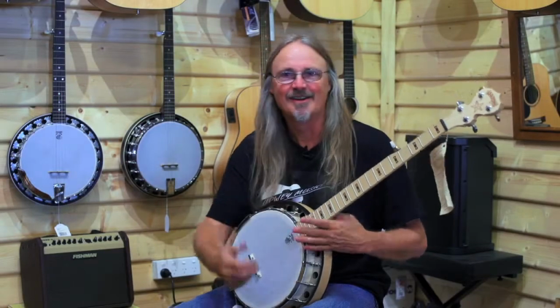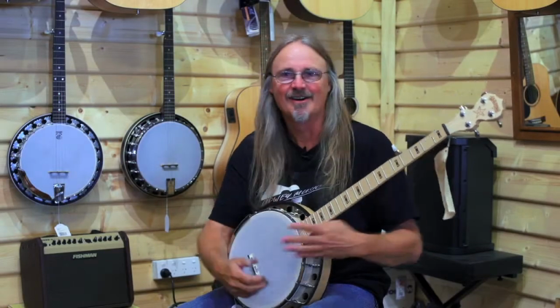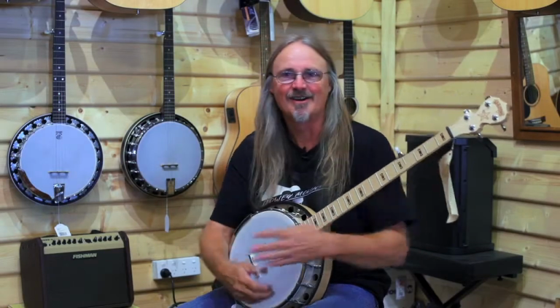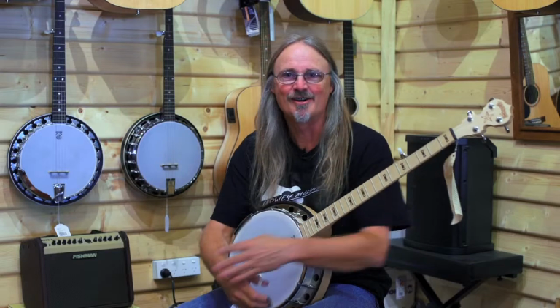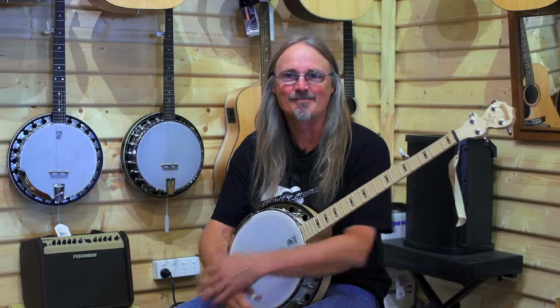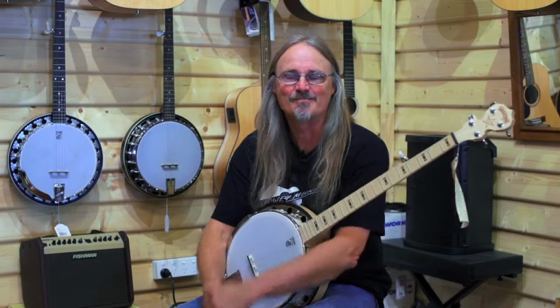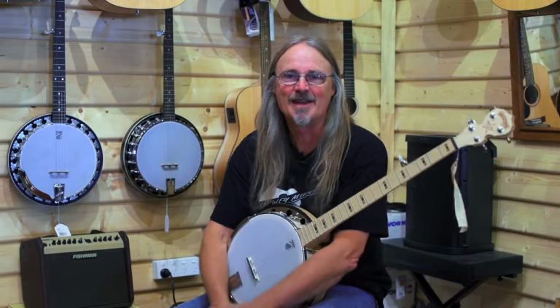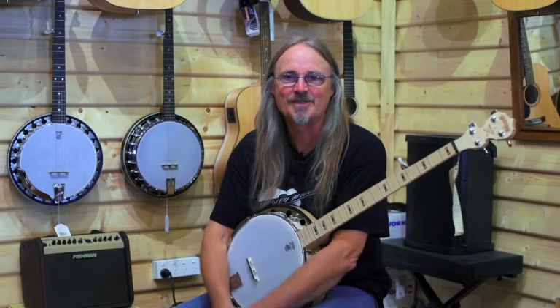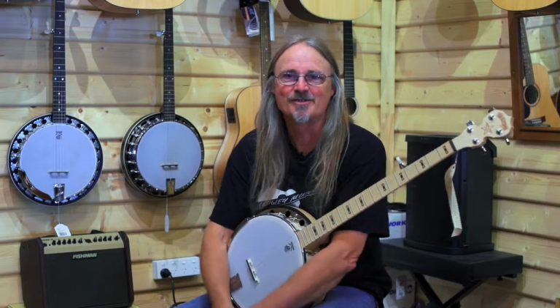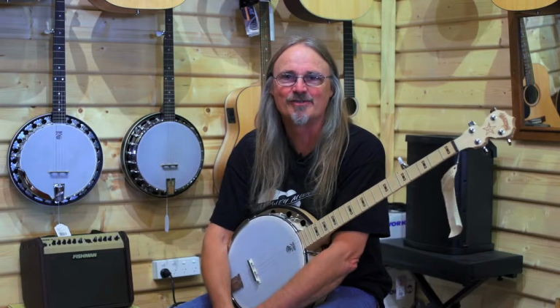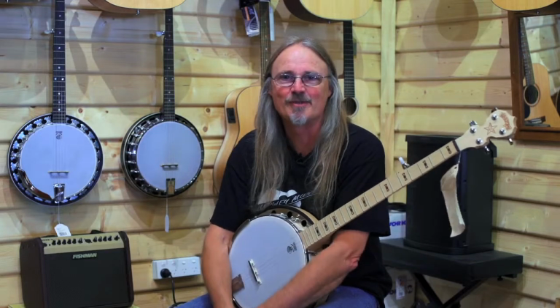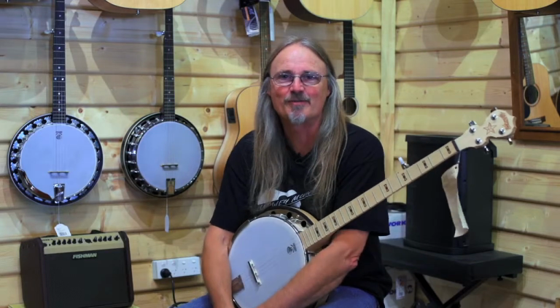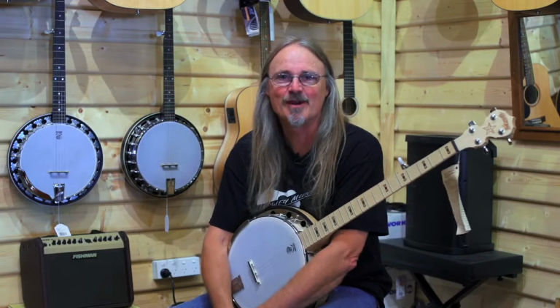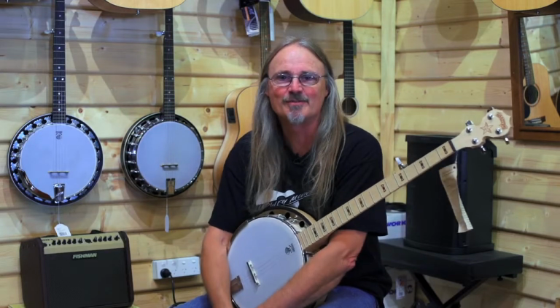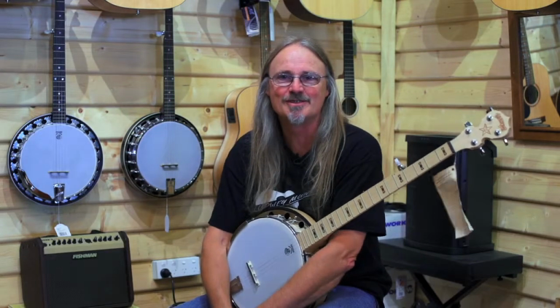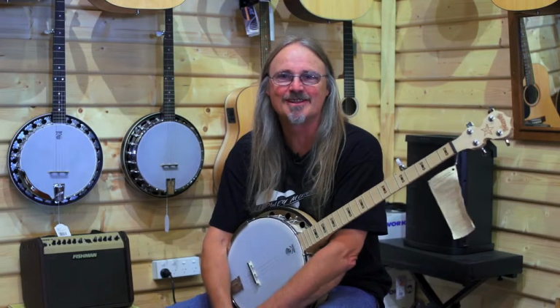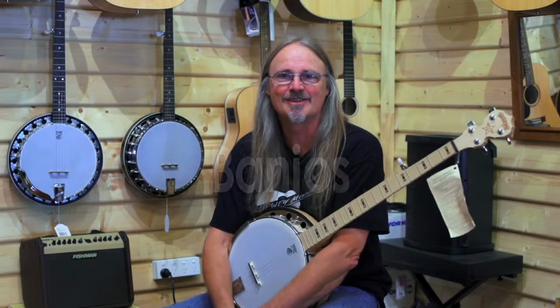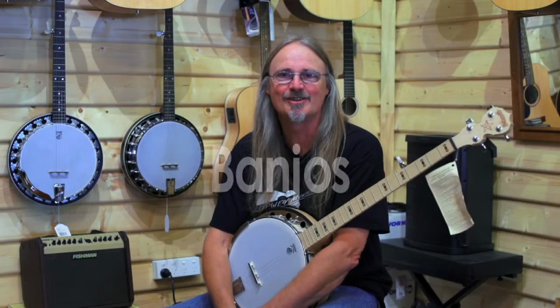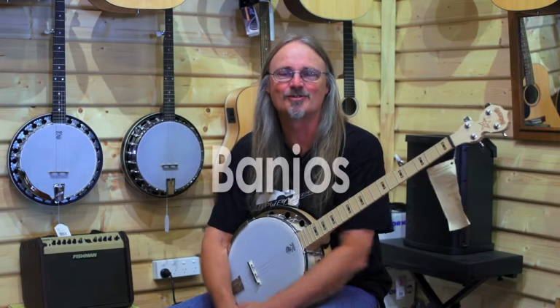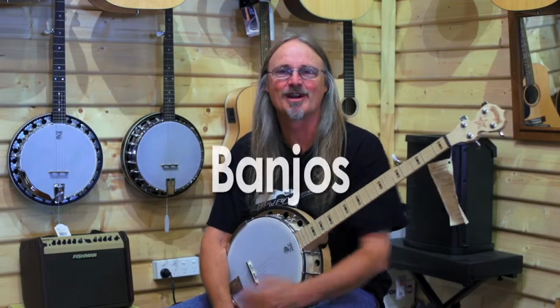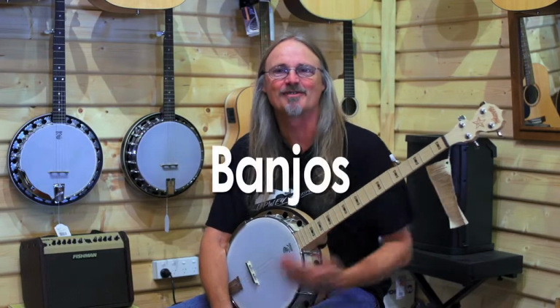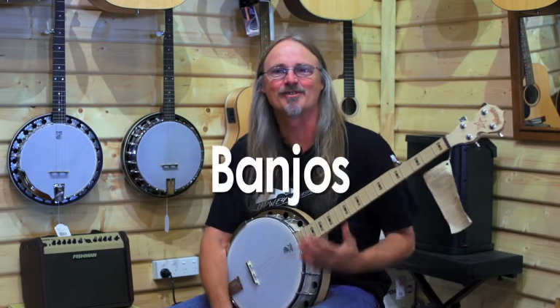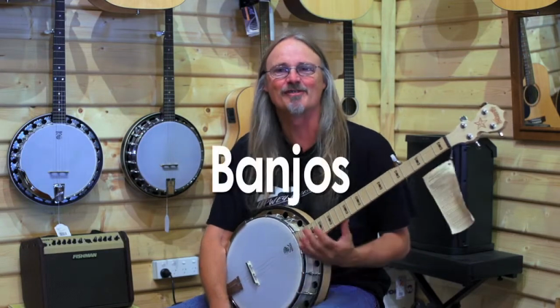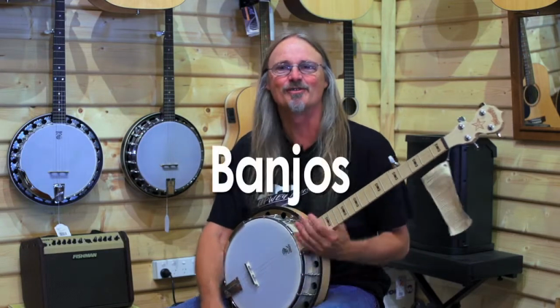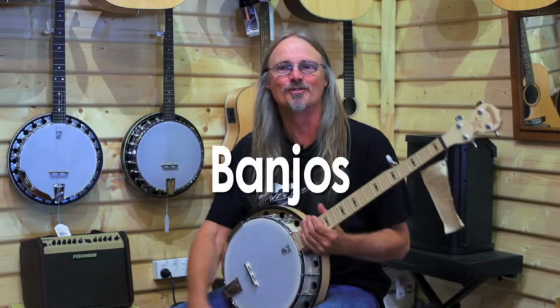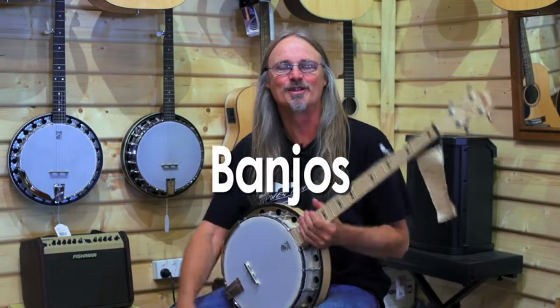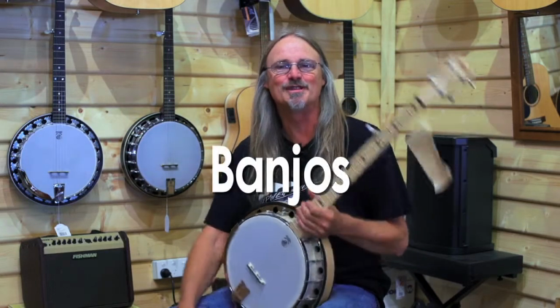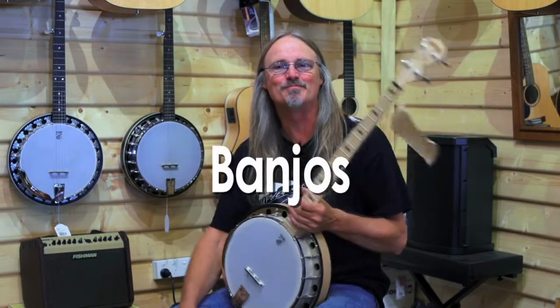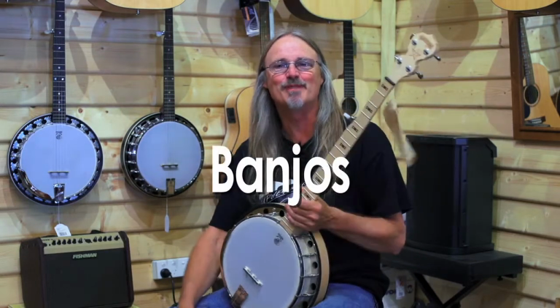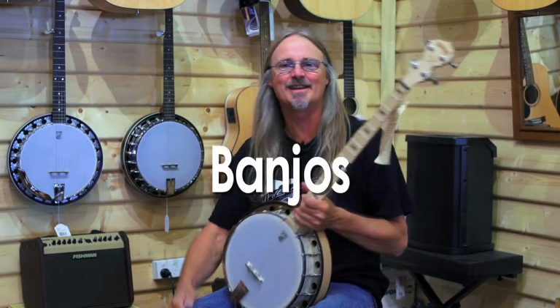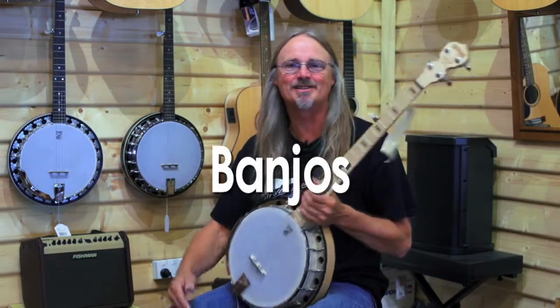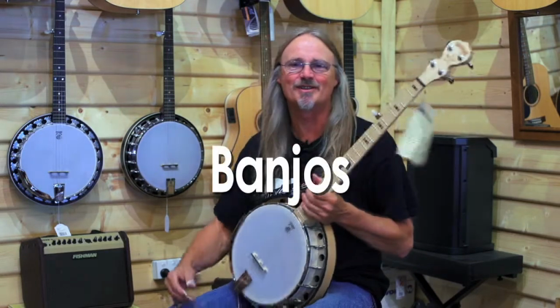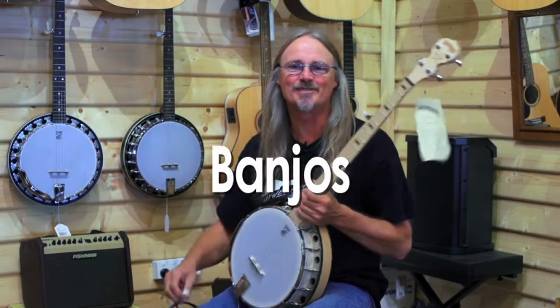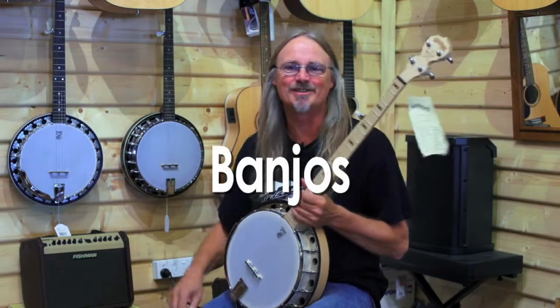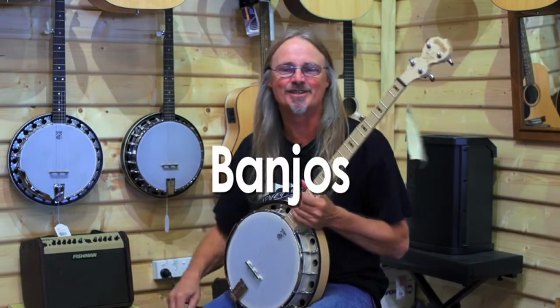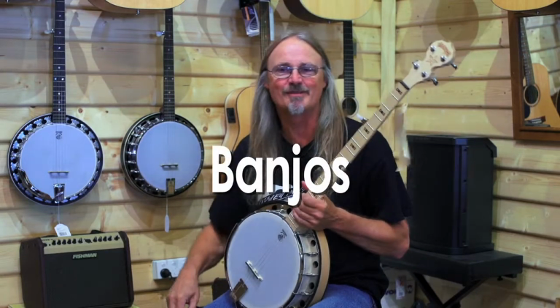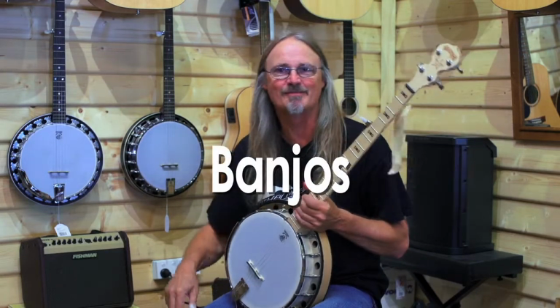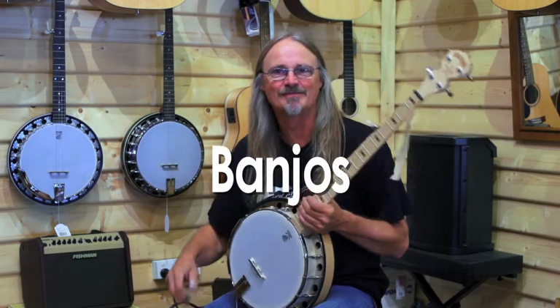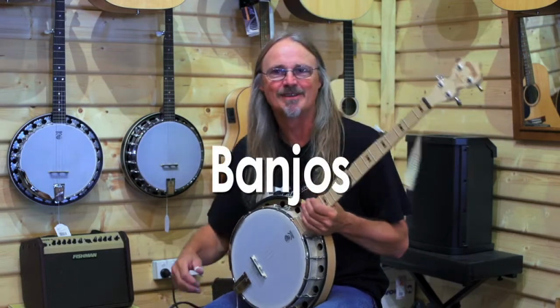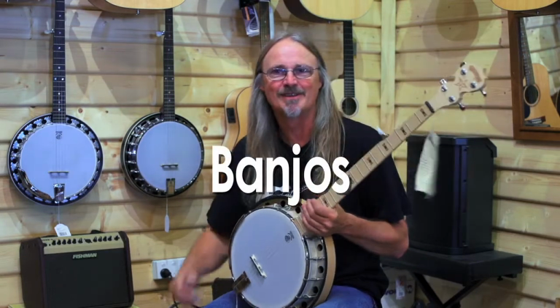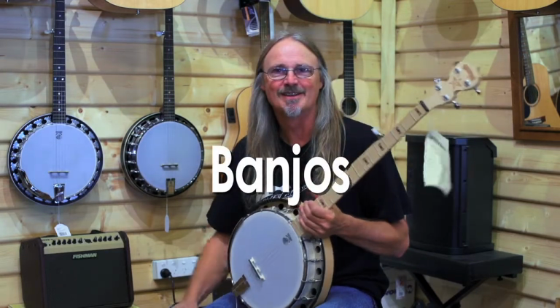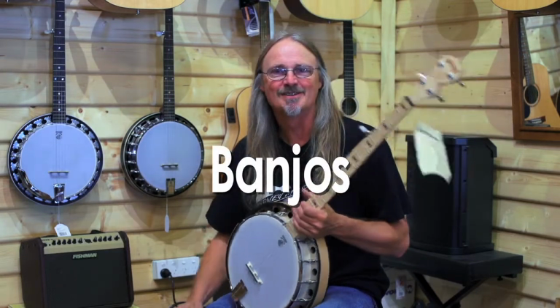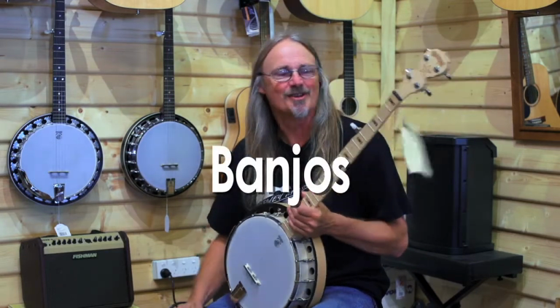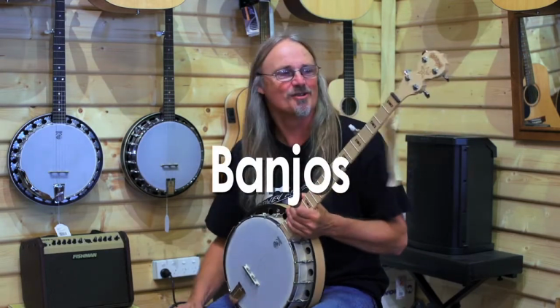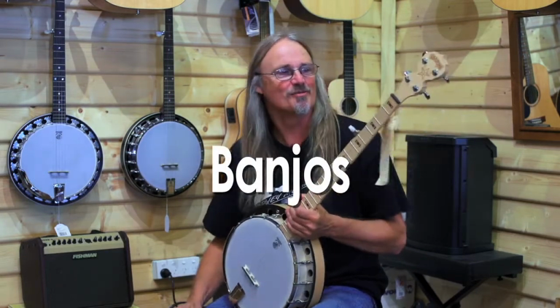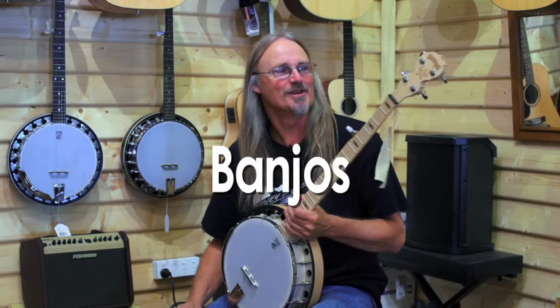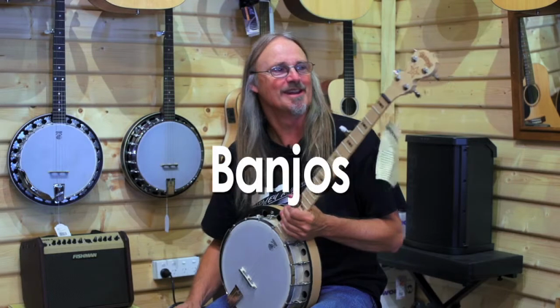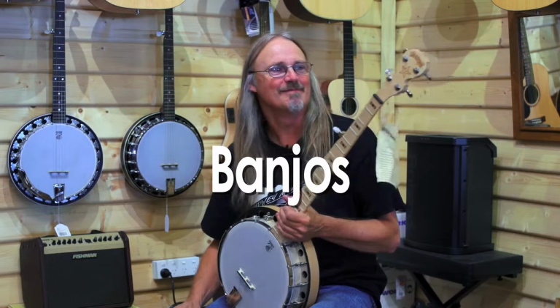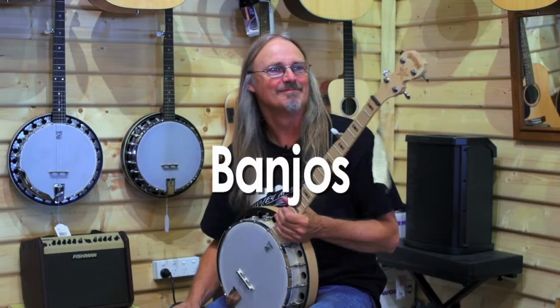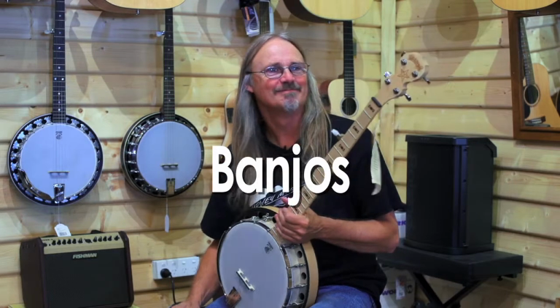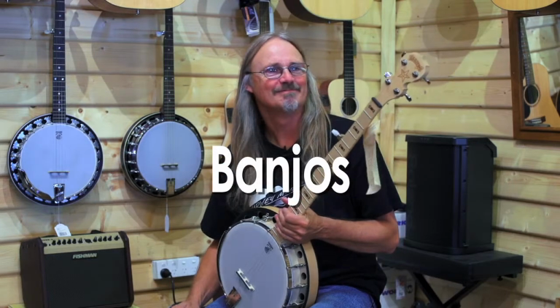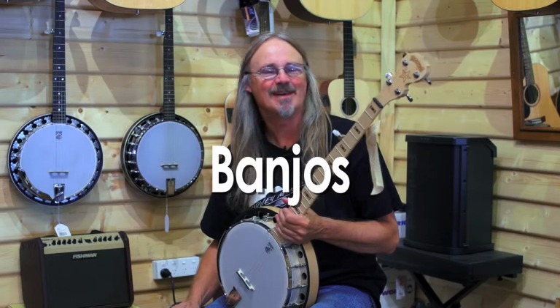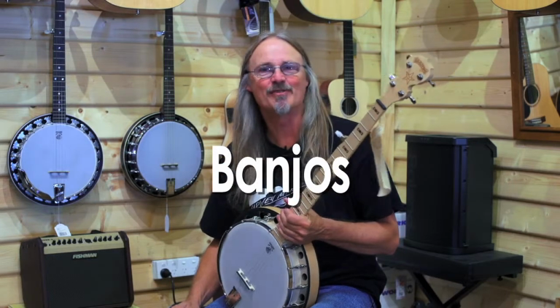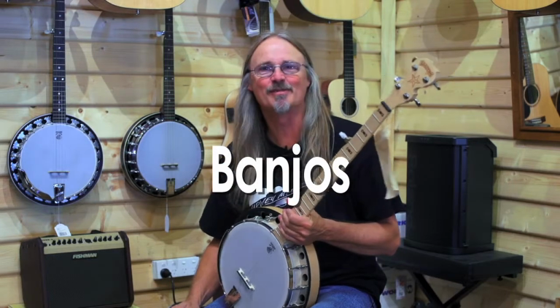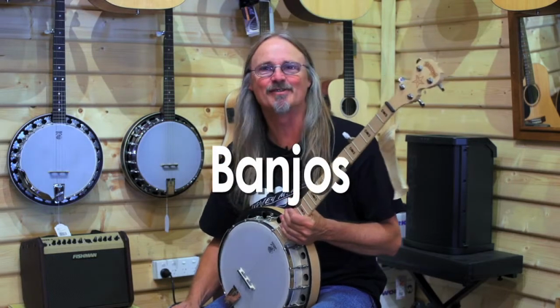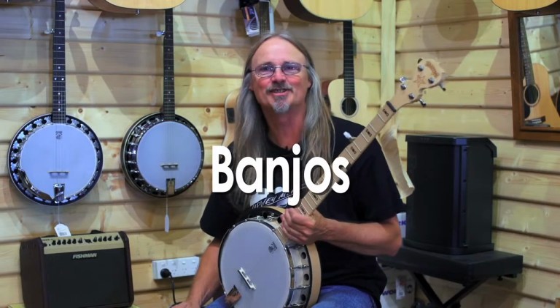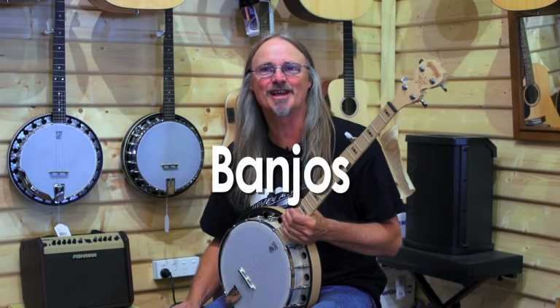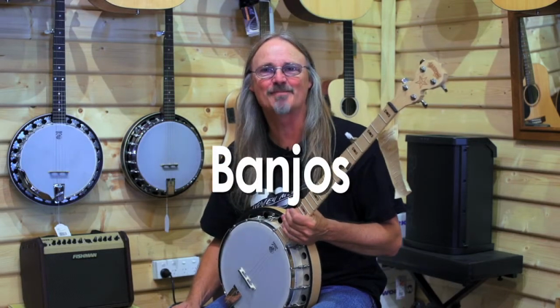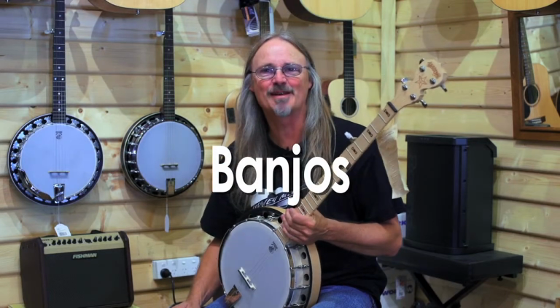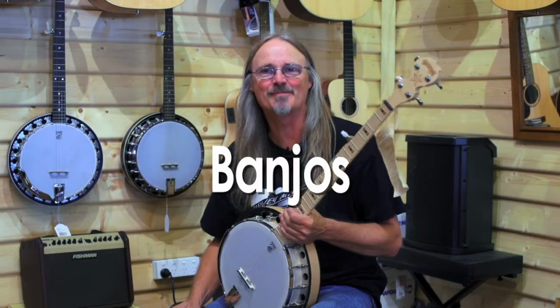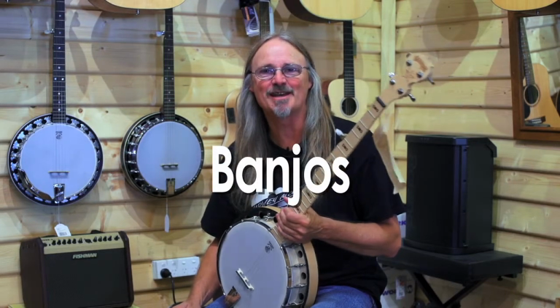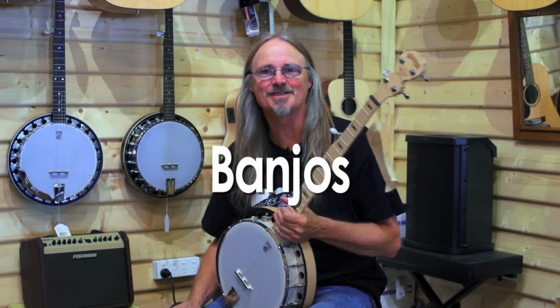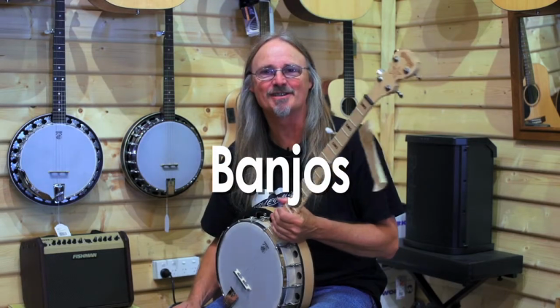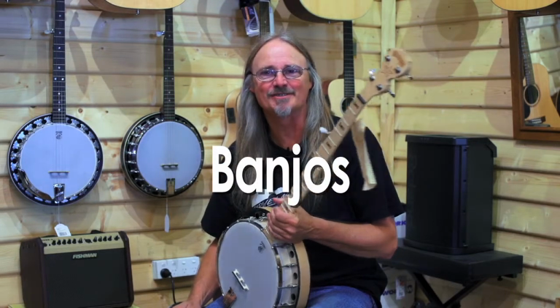Hi, I'm Andrew from Upway Music. I look after all things banjo in the shop, so I thought we'd have a bit of a chat about banjos.